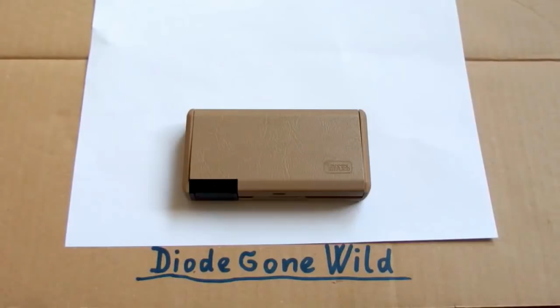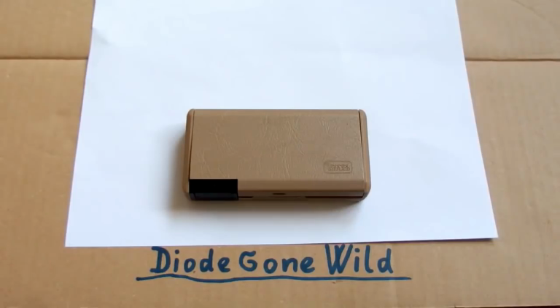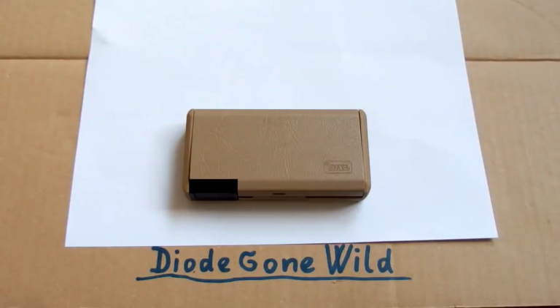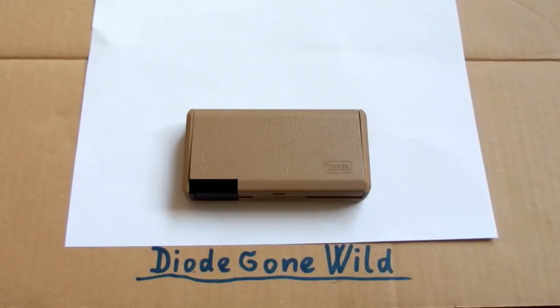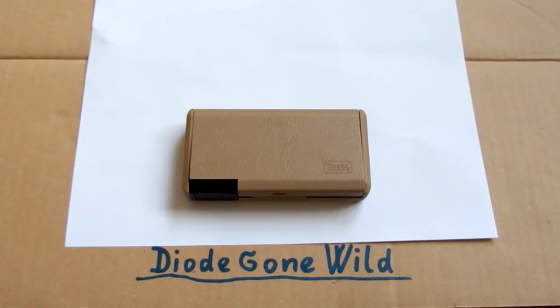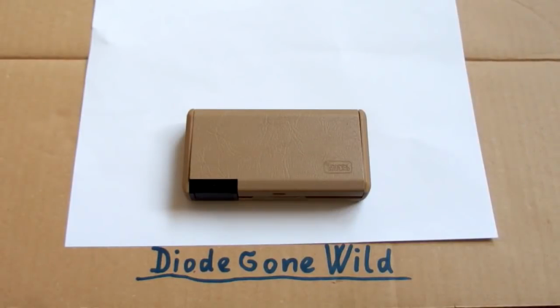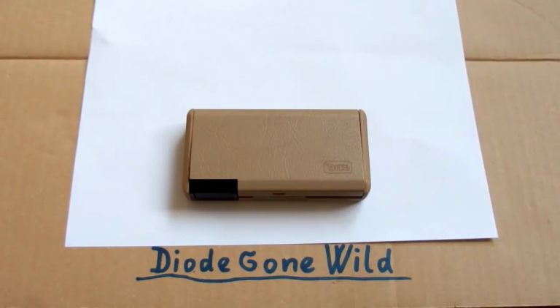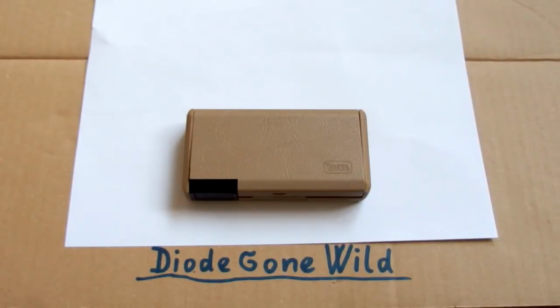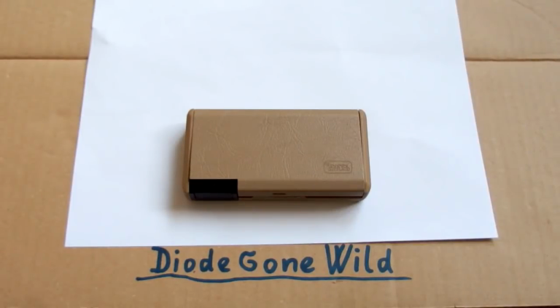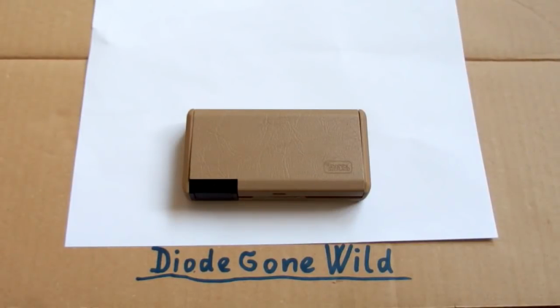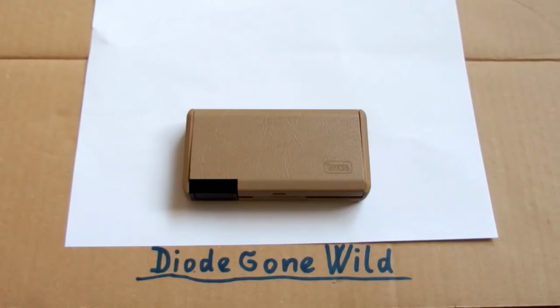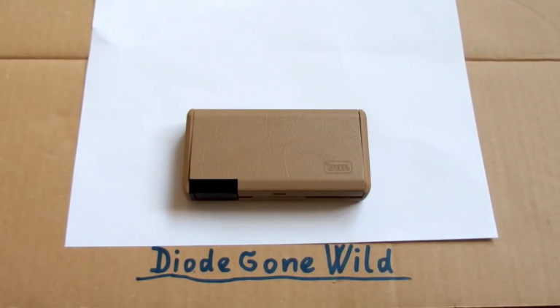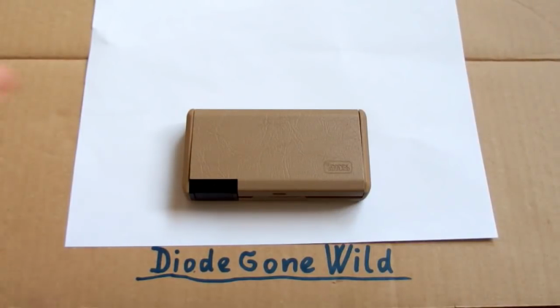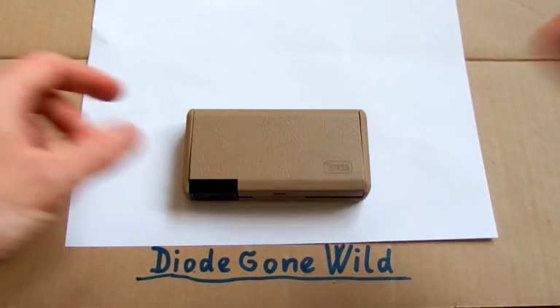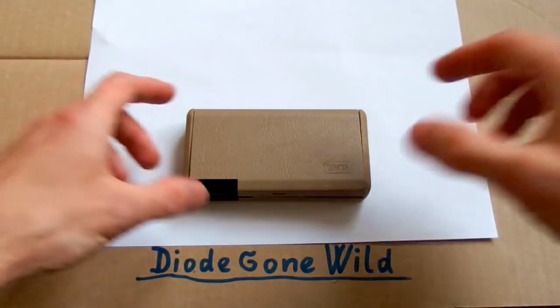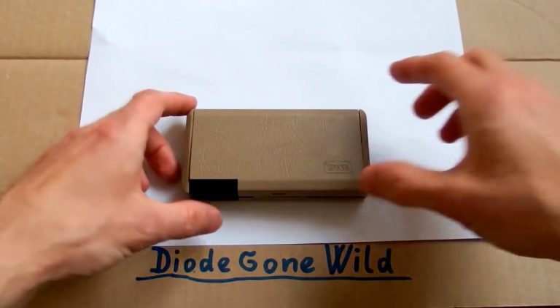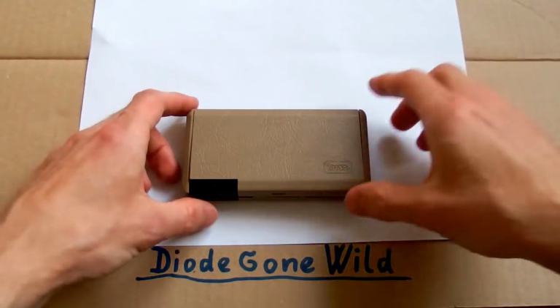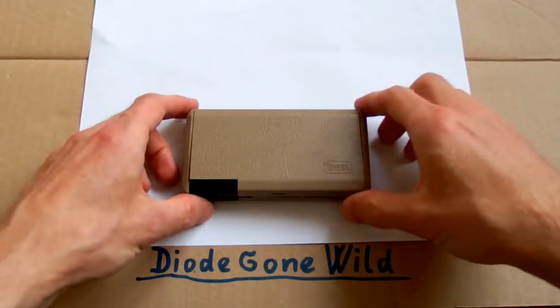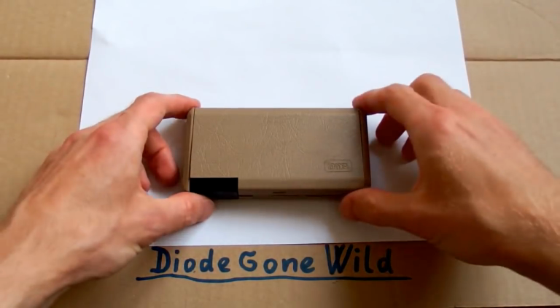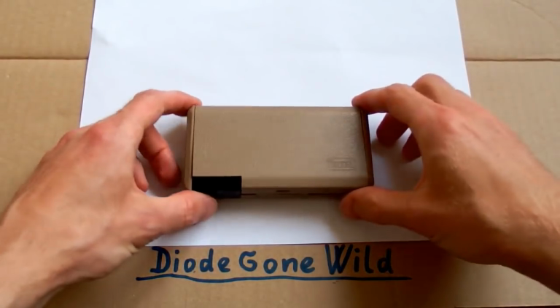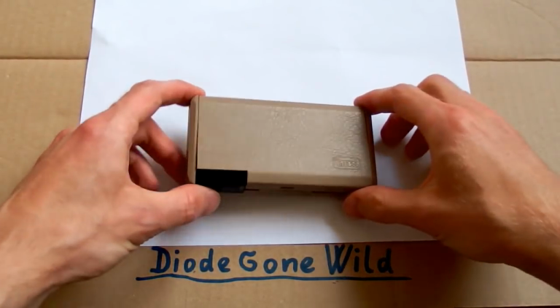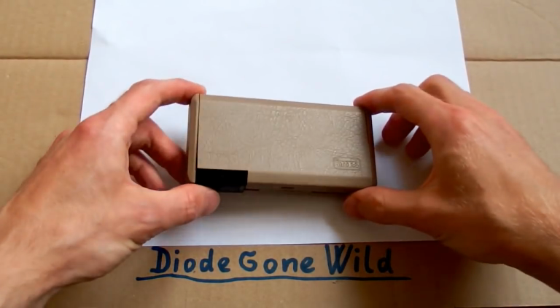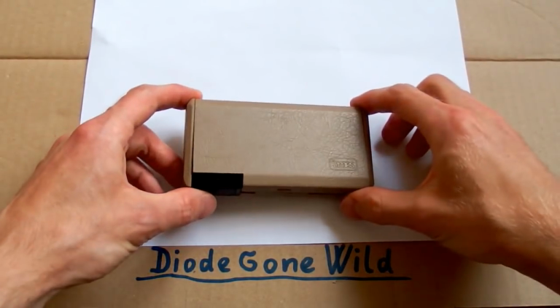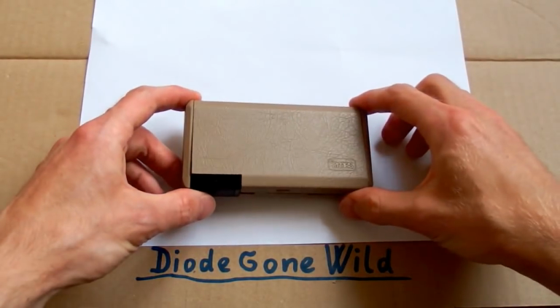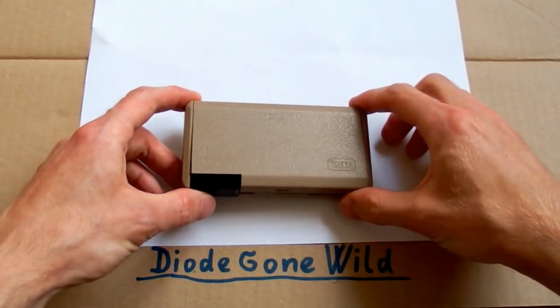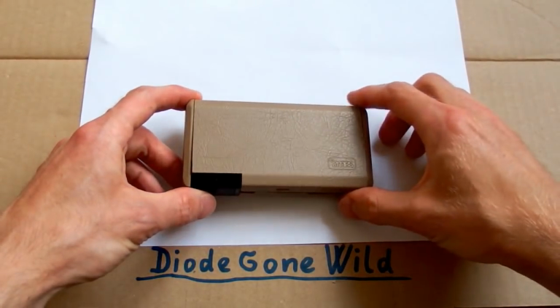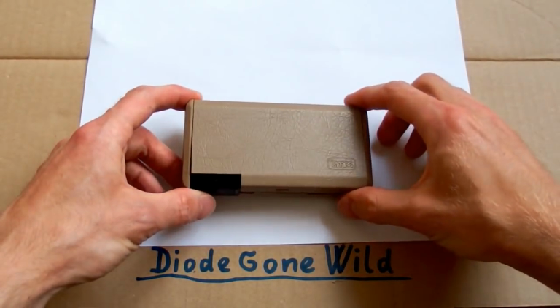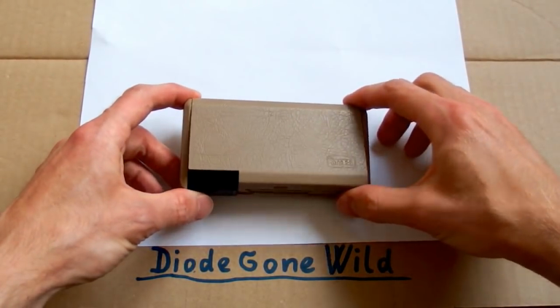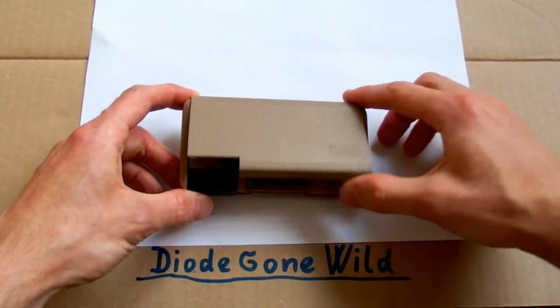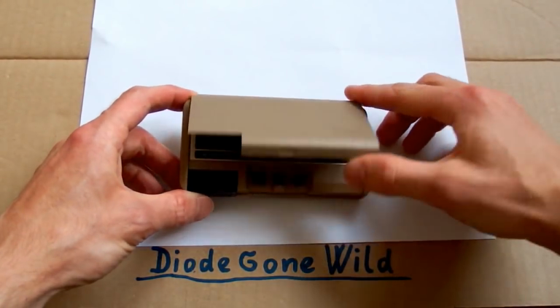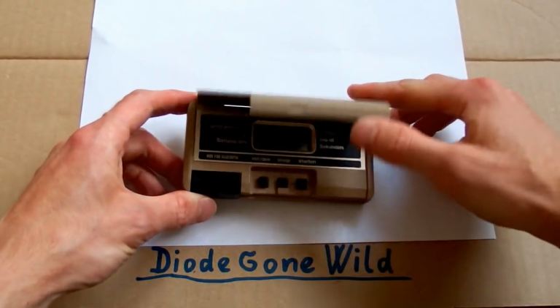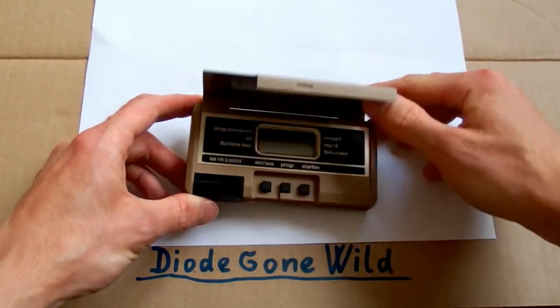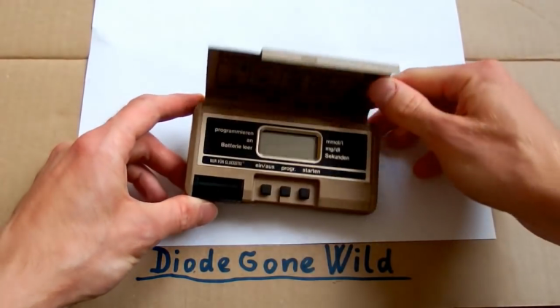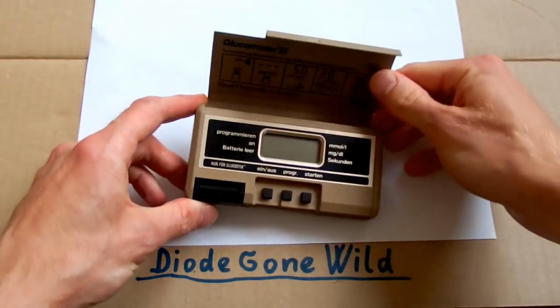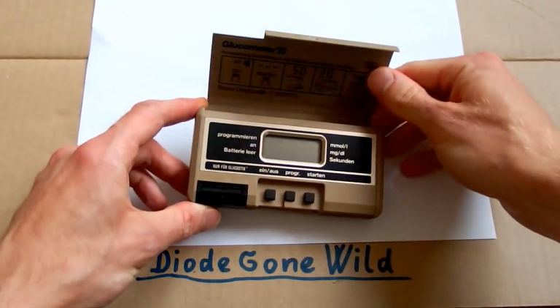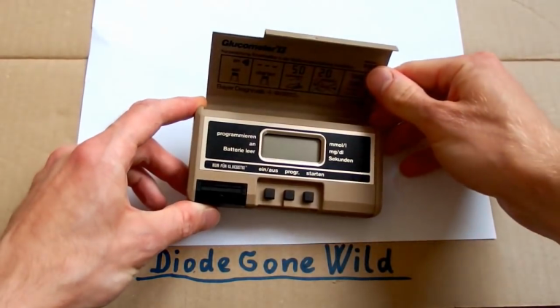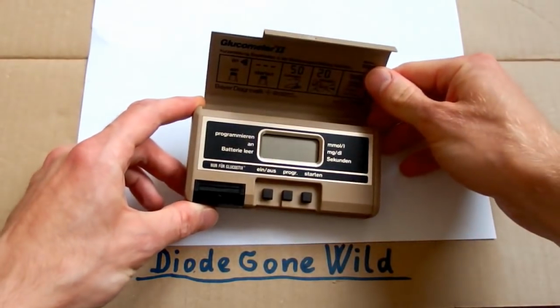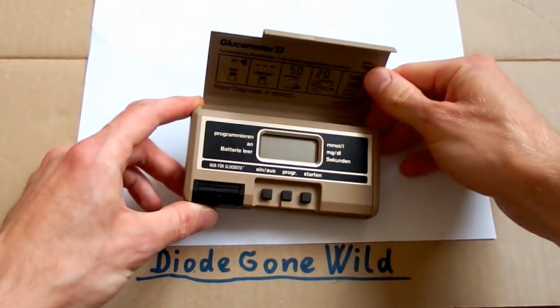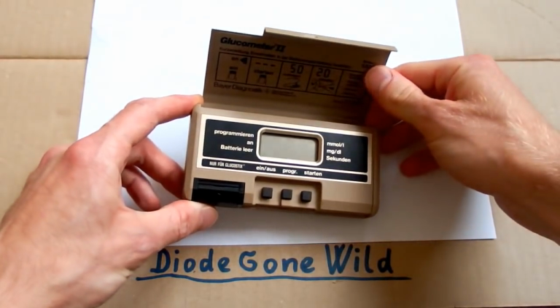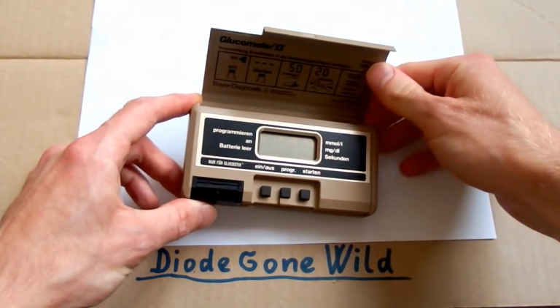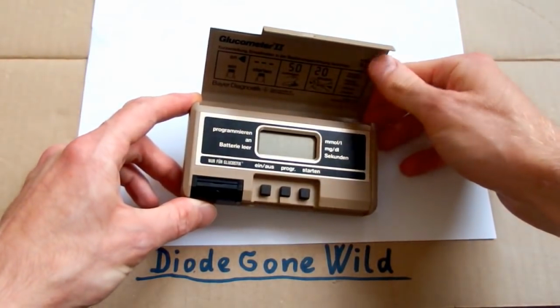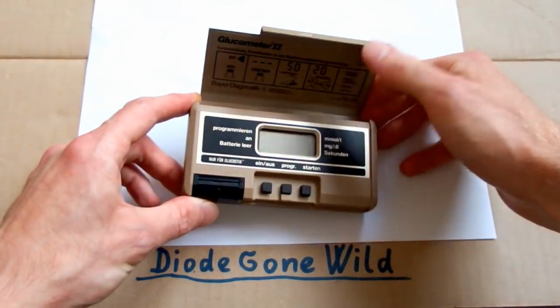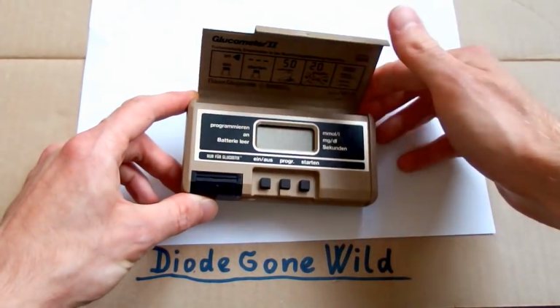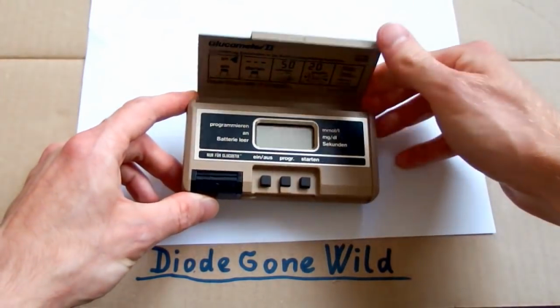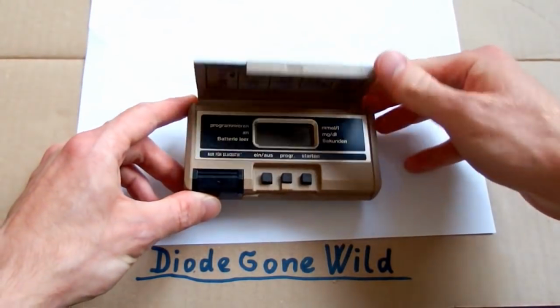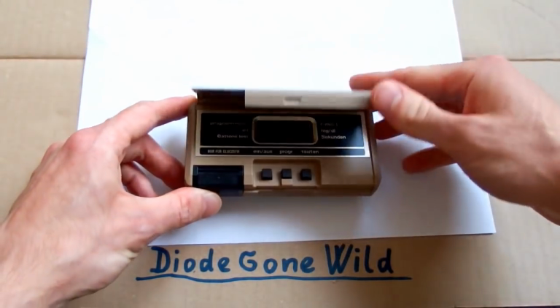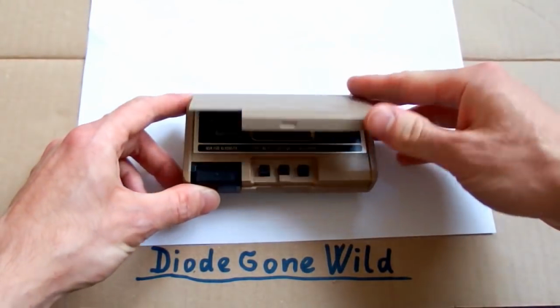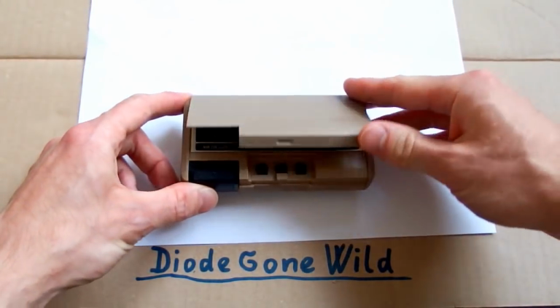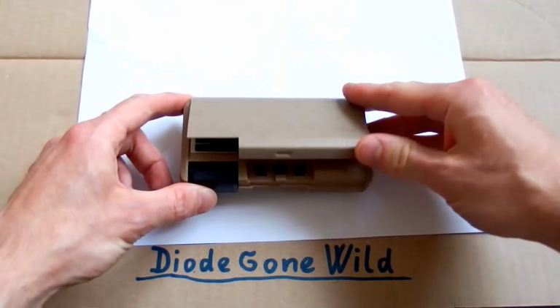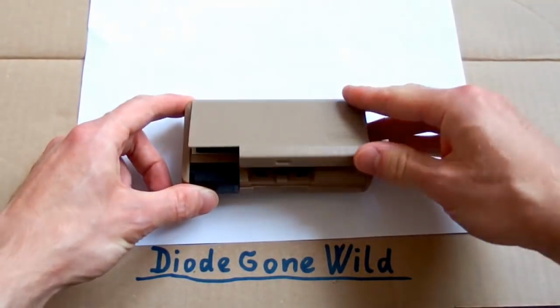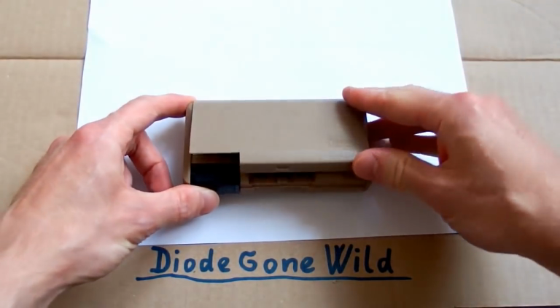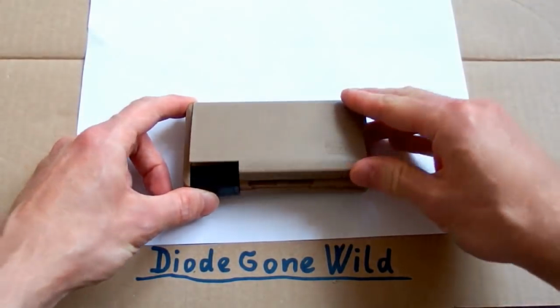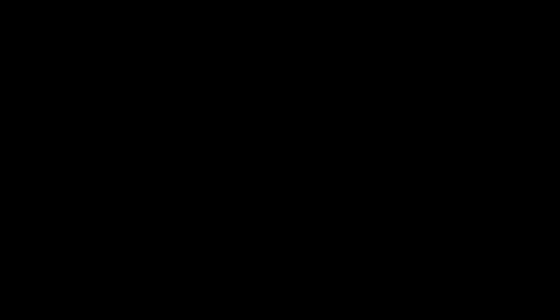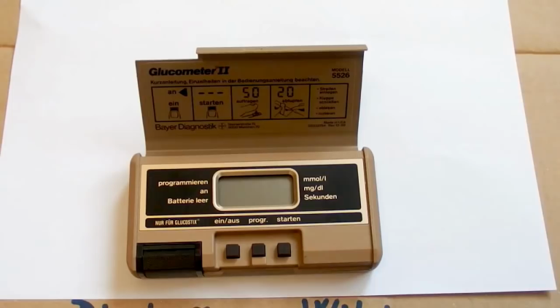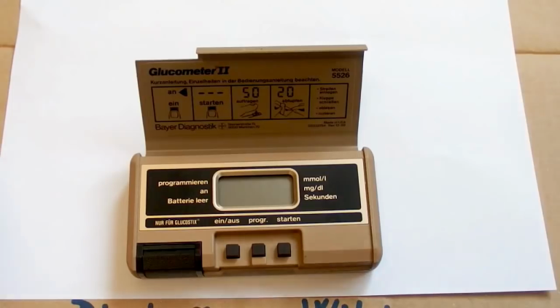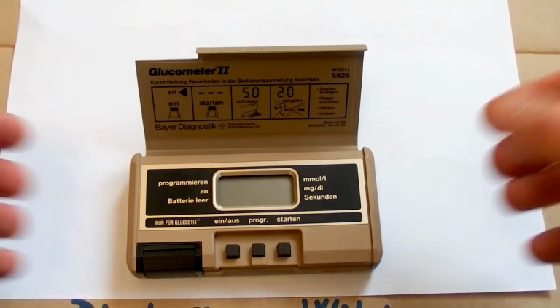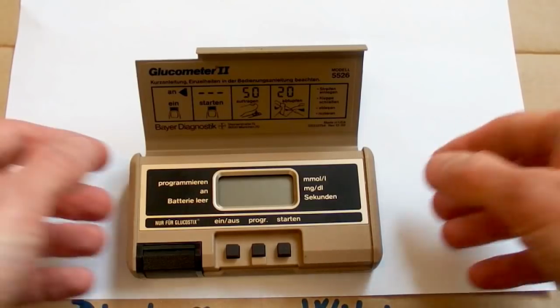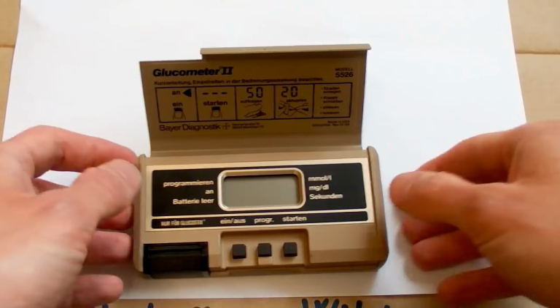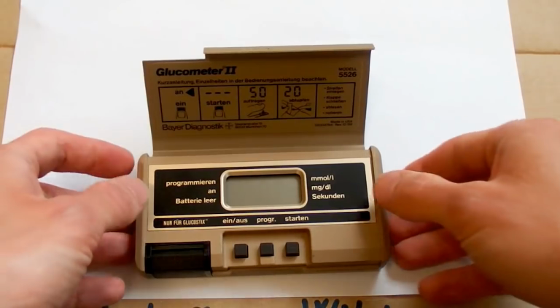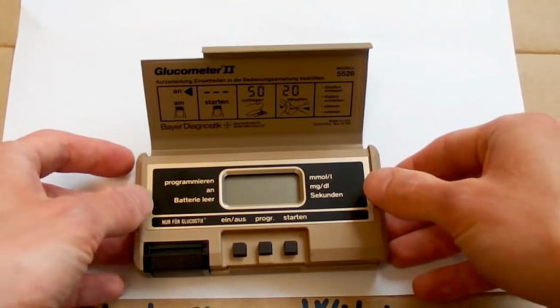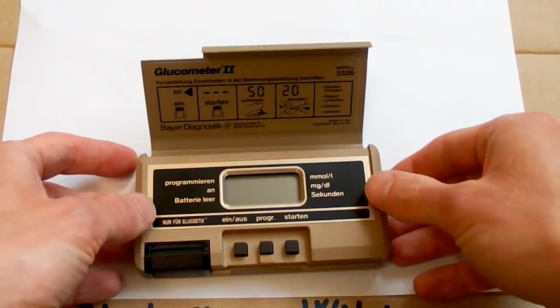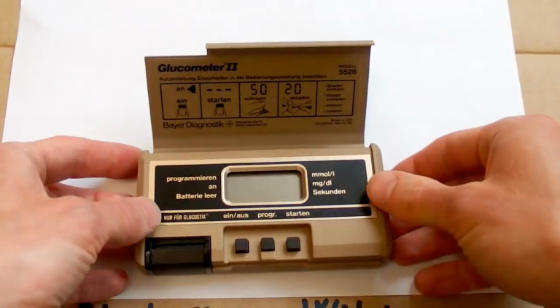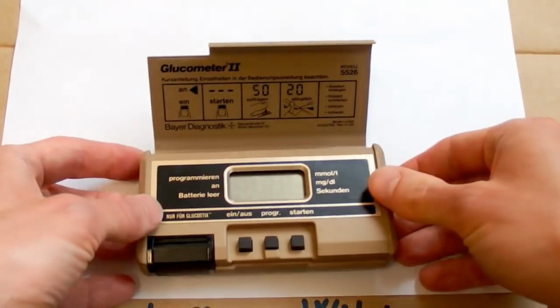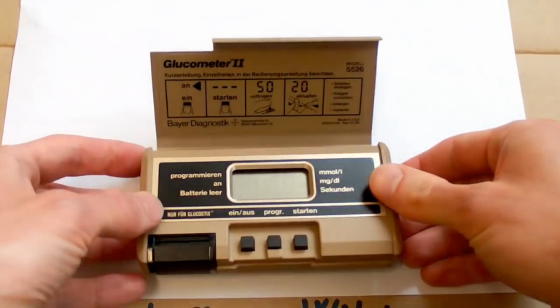Today let's do a teardown of one more device that doesn't come from China. This is a glucometer.